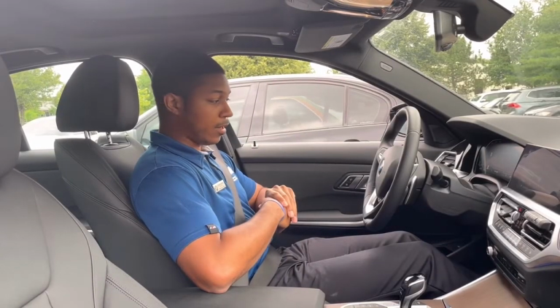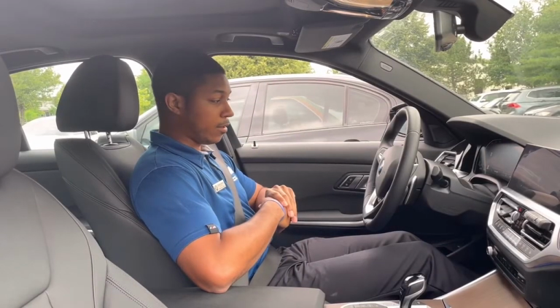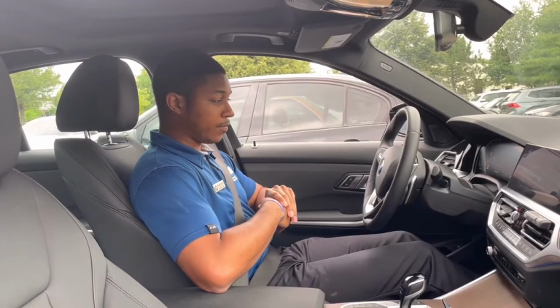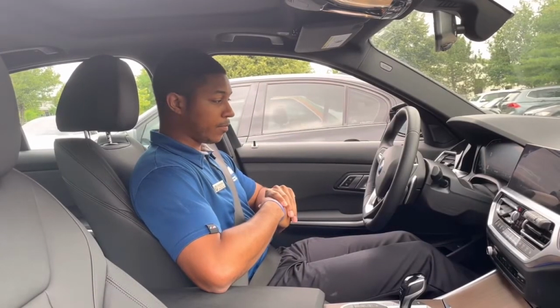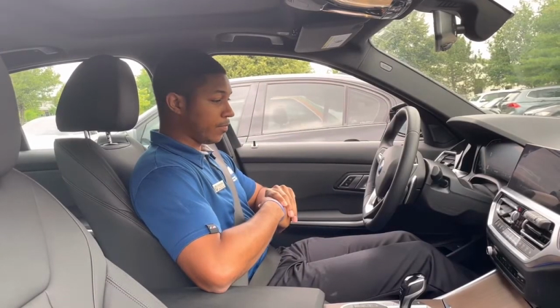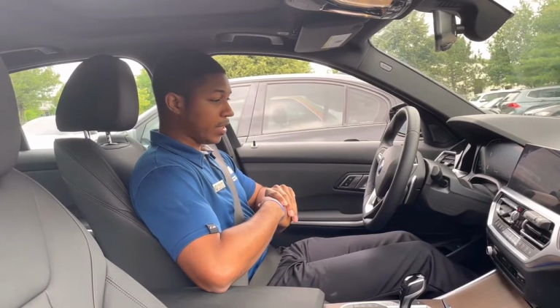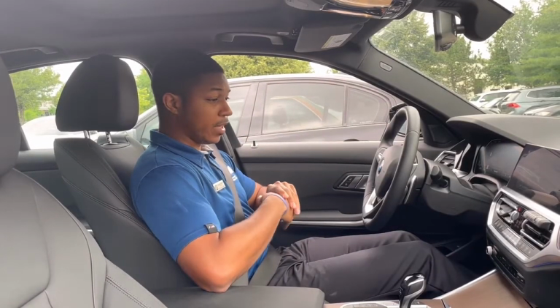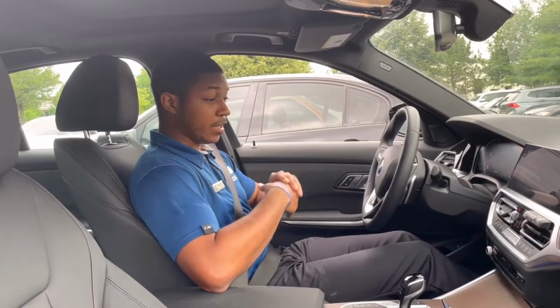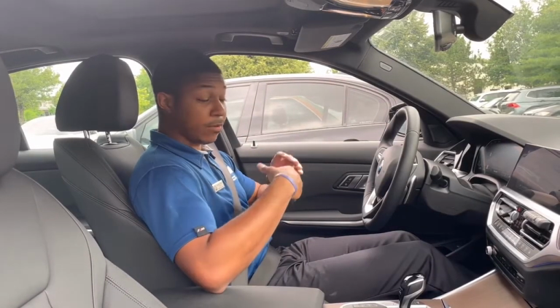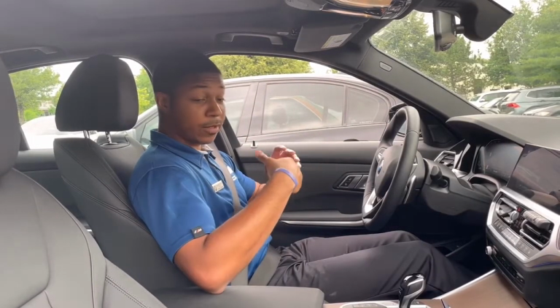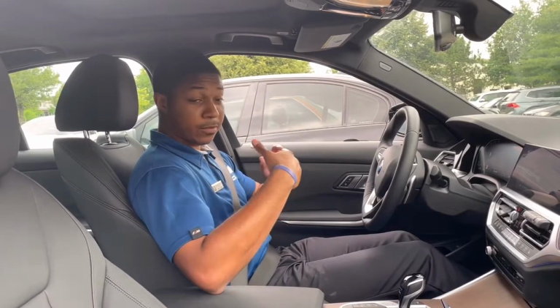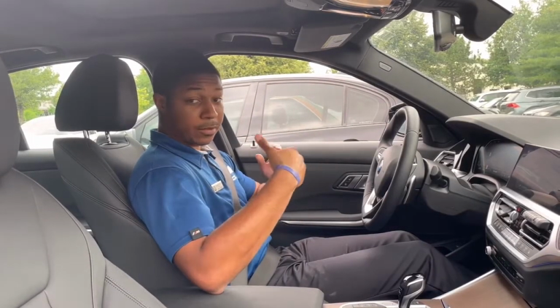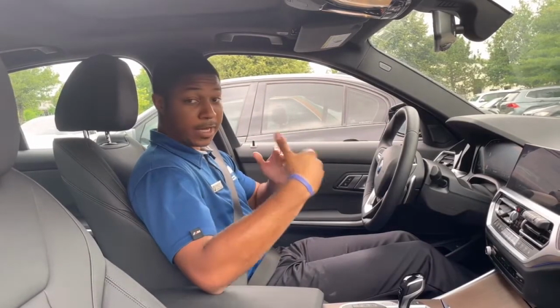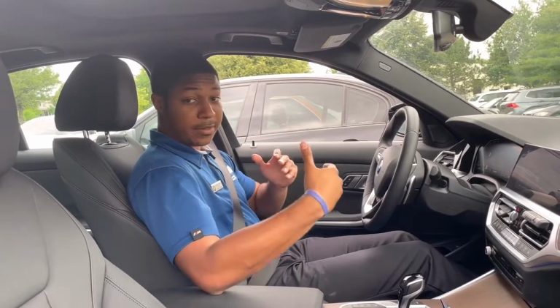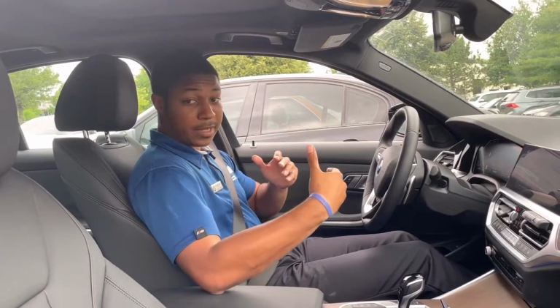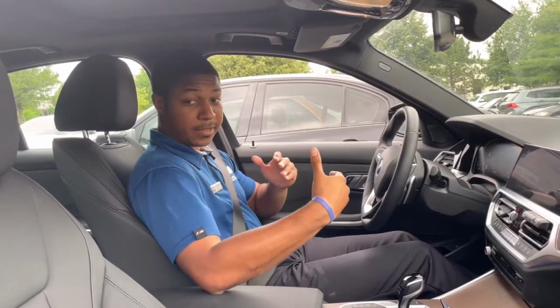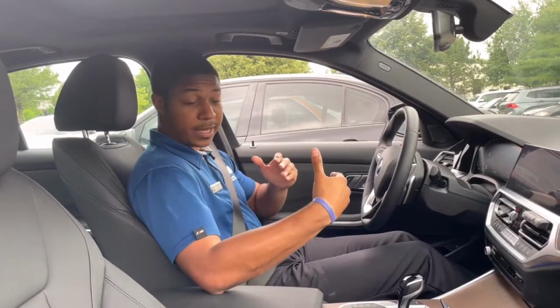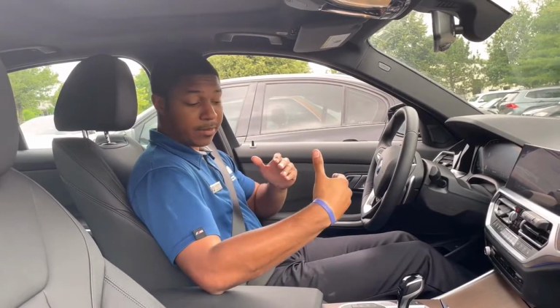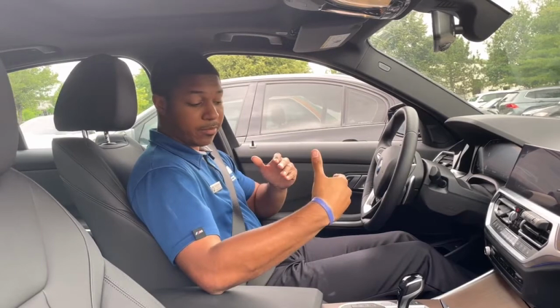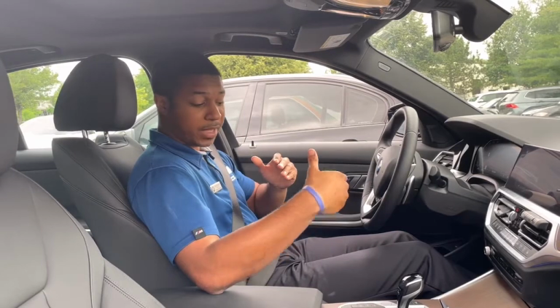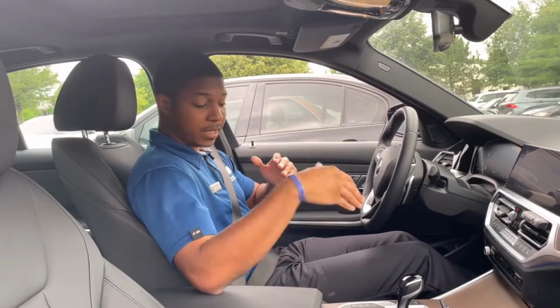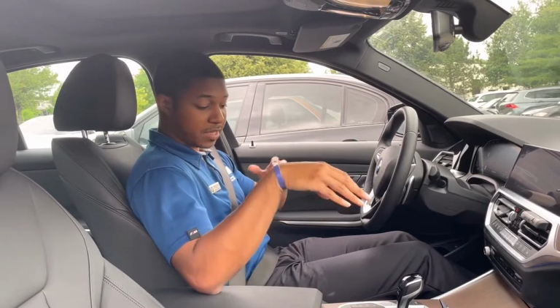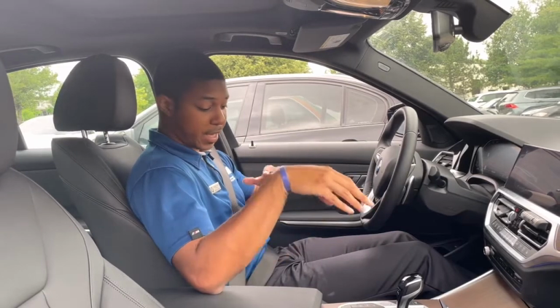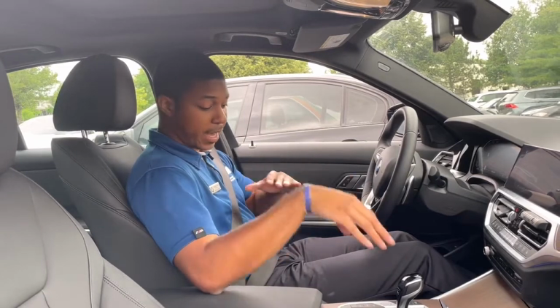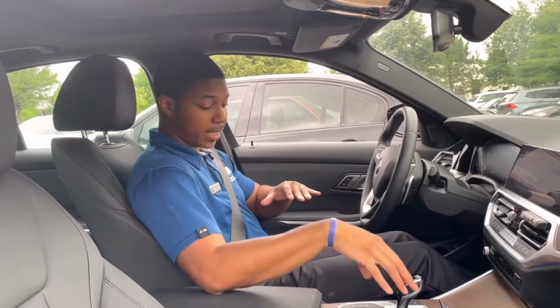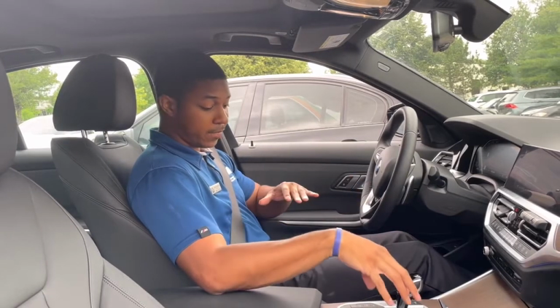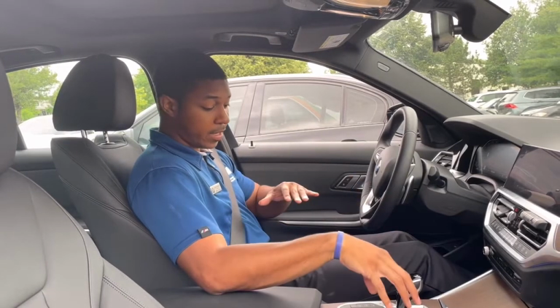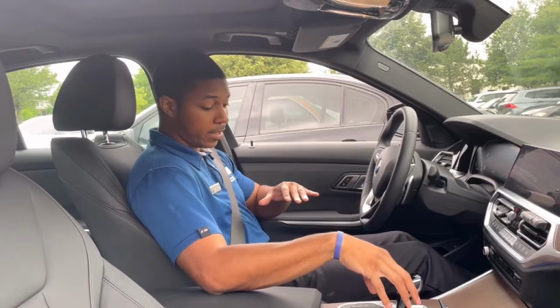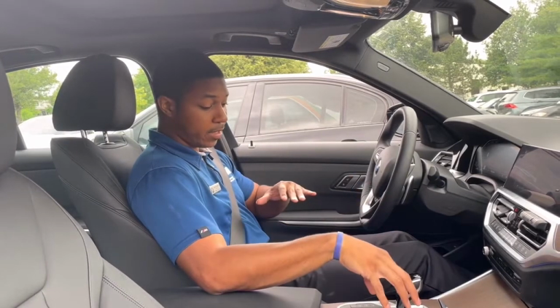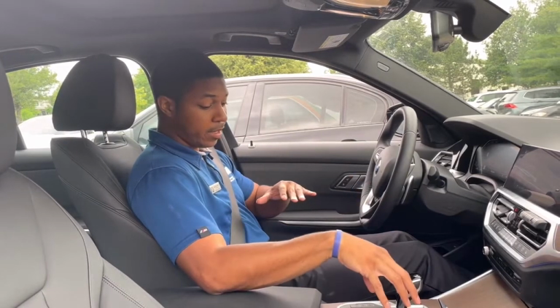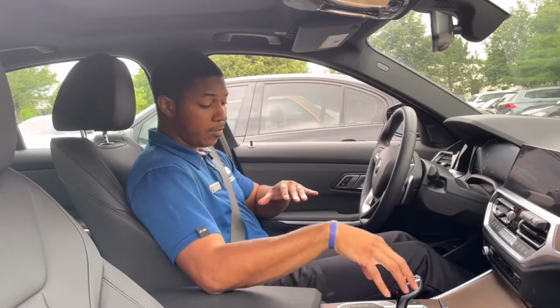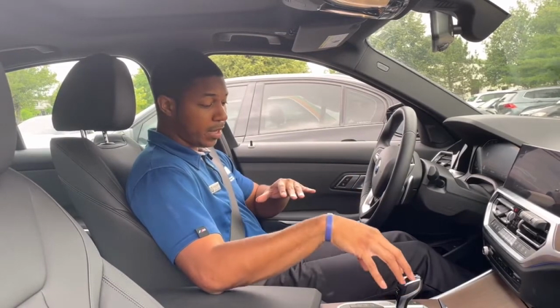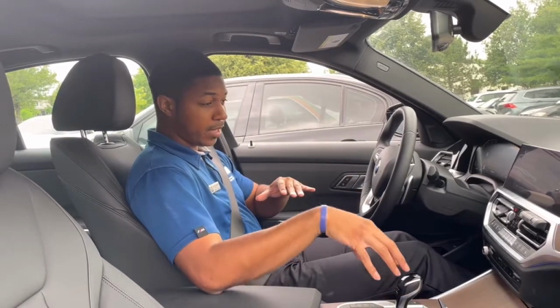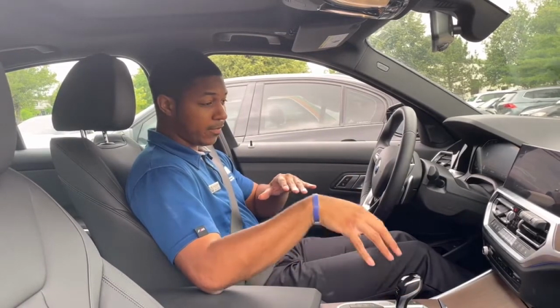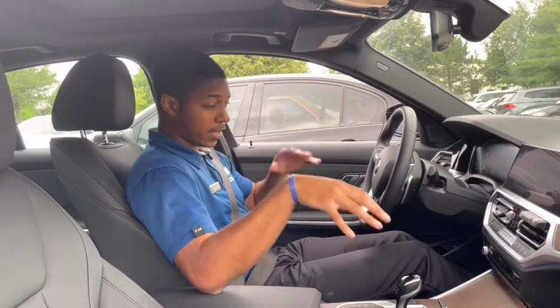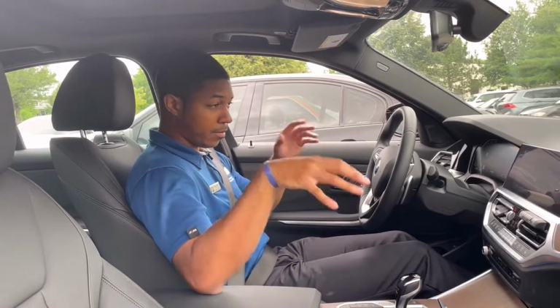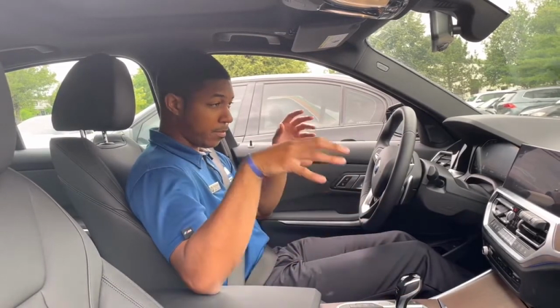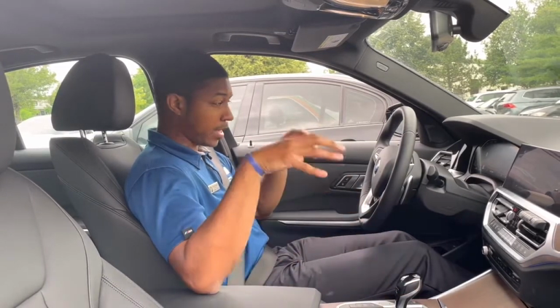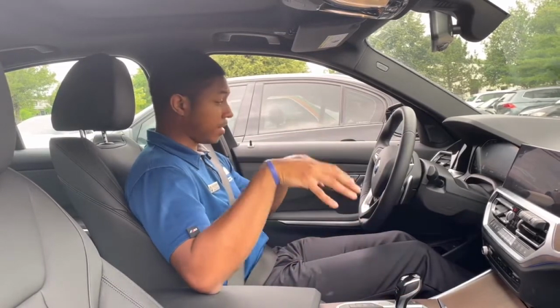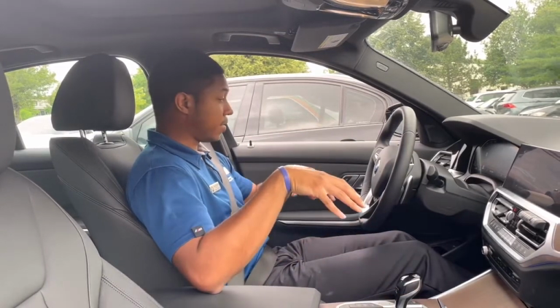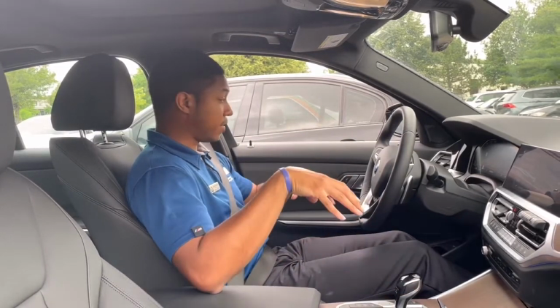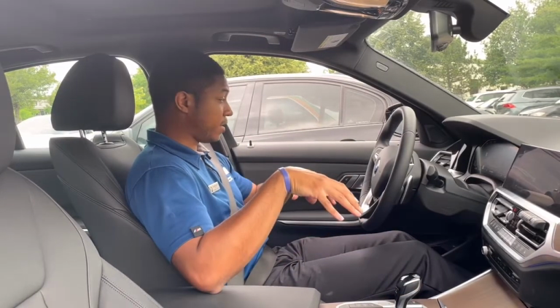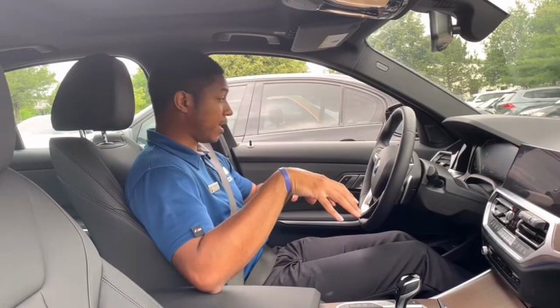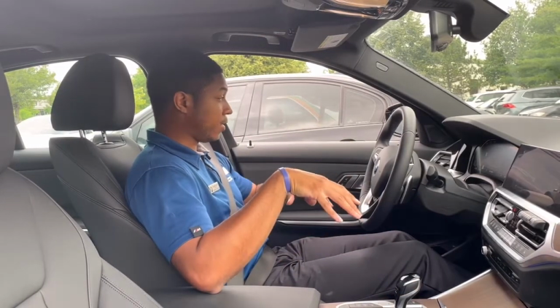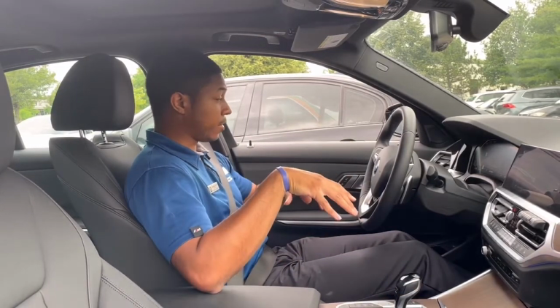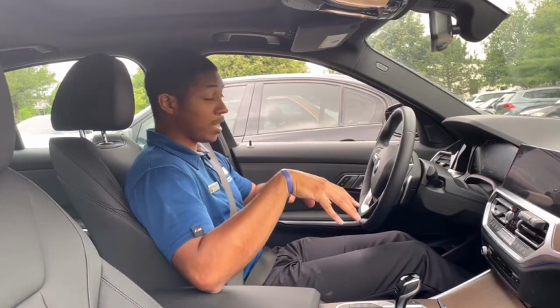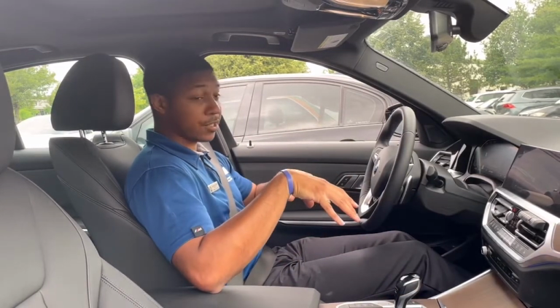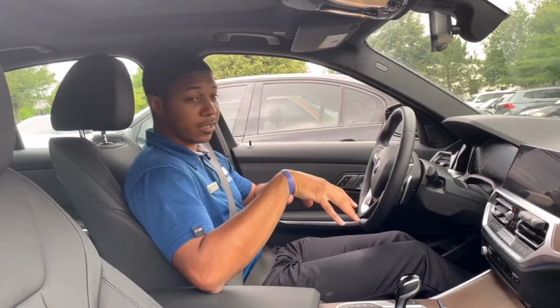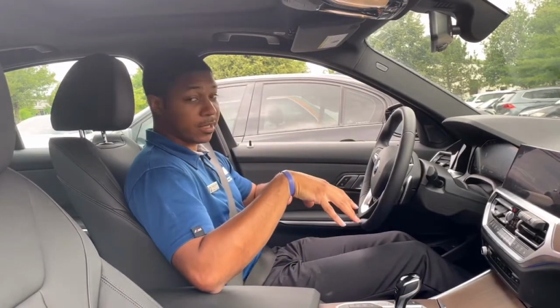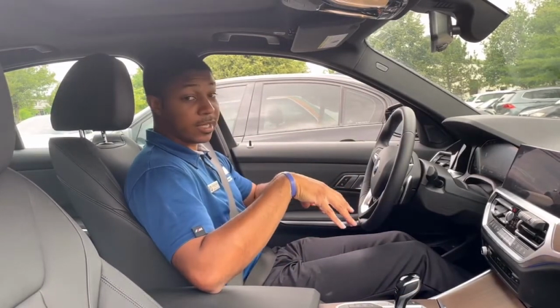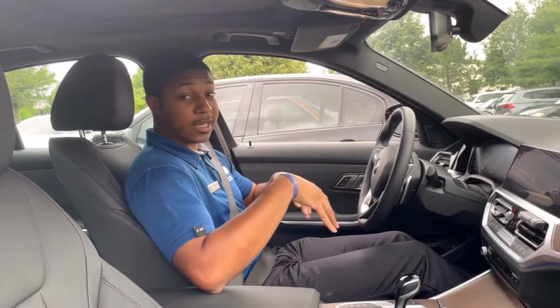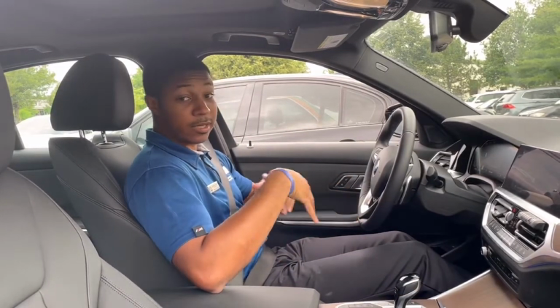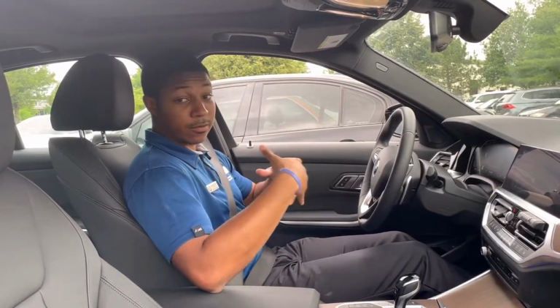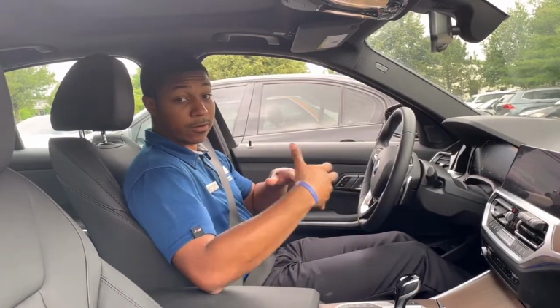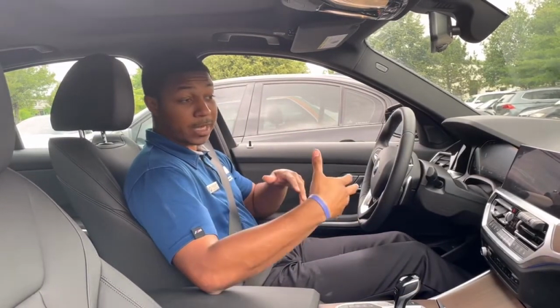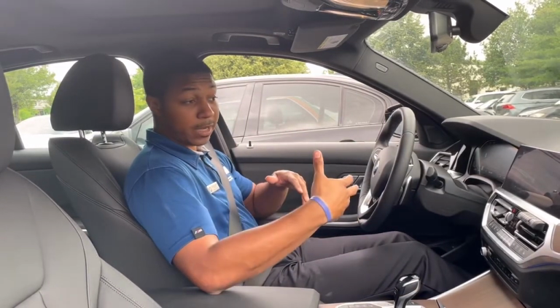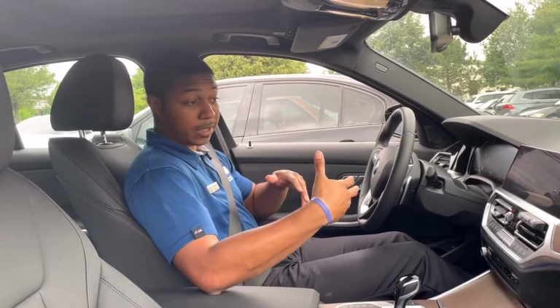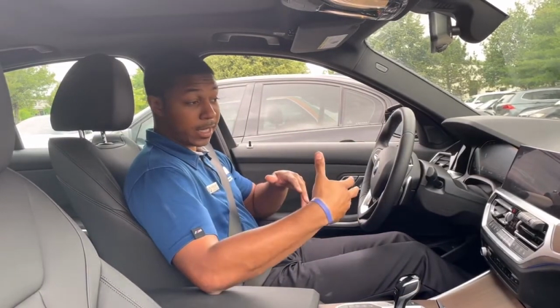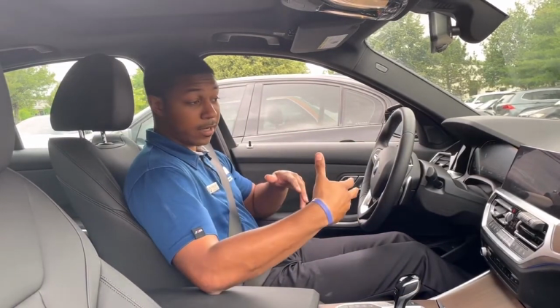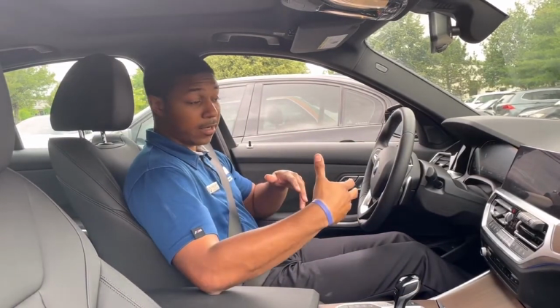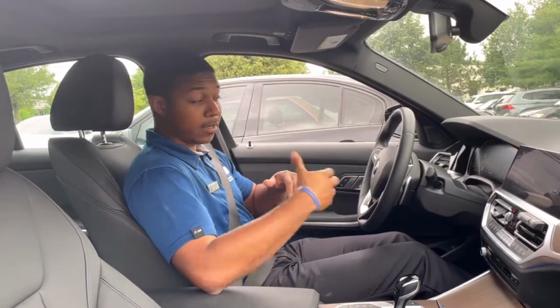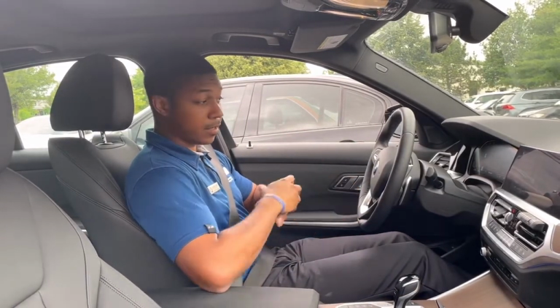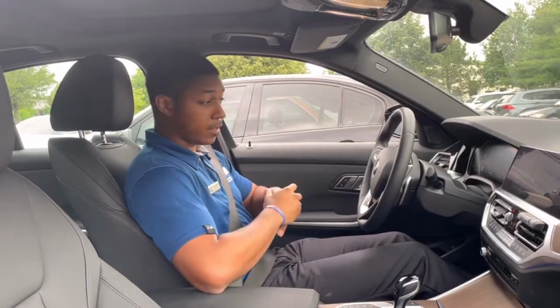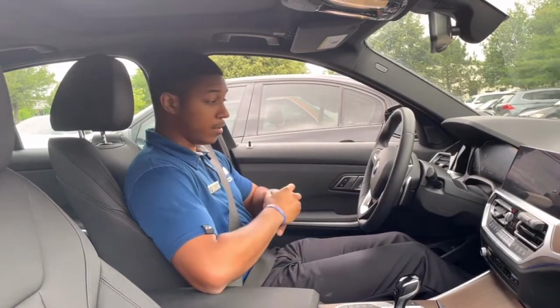Now, it only rolled down this time because I activated it. But if I come back to this exact location, it'll roll down again on its own.